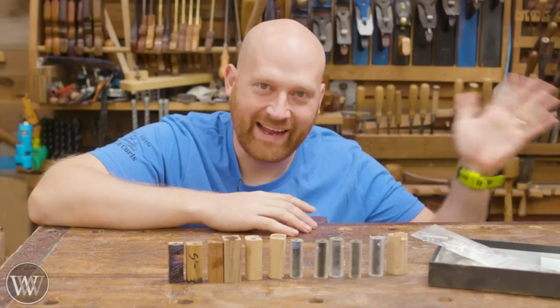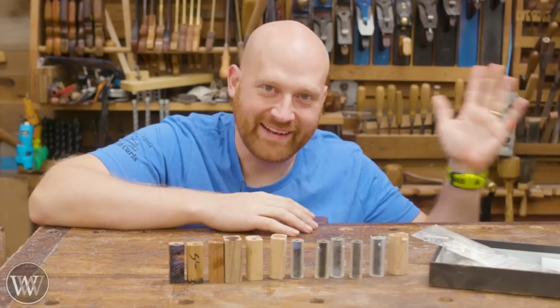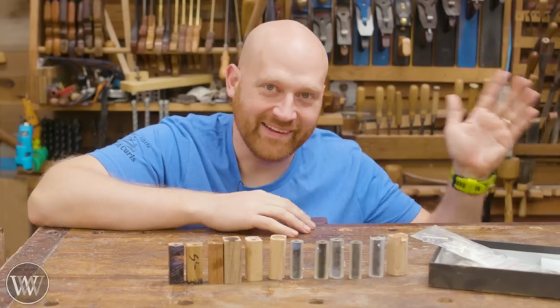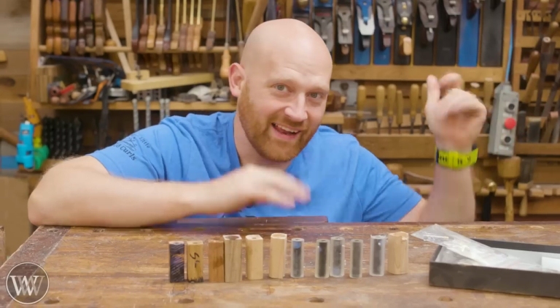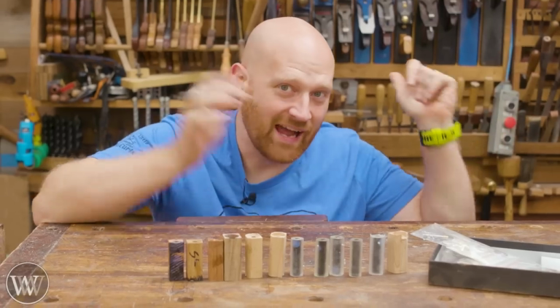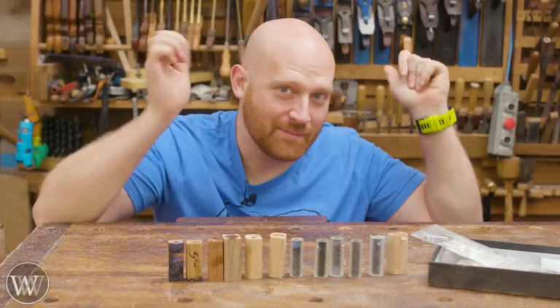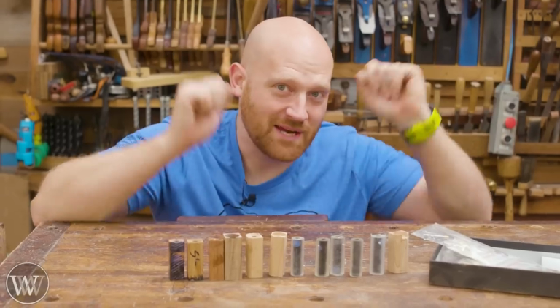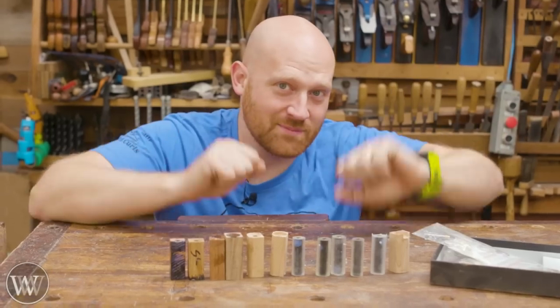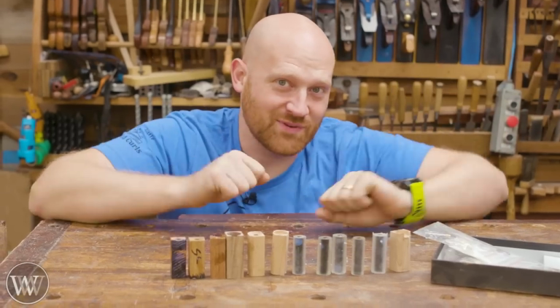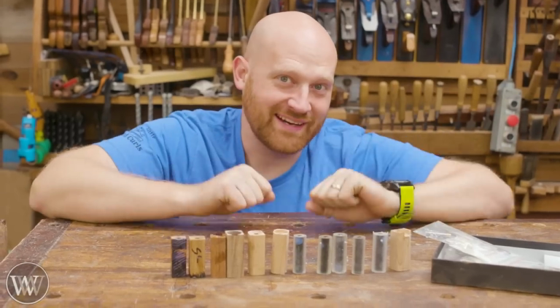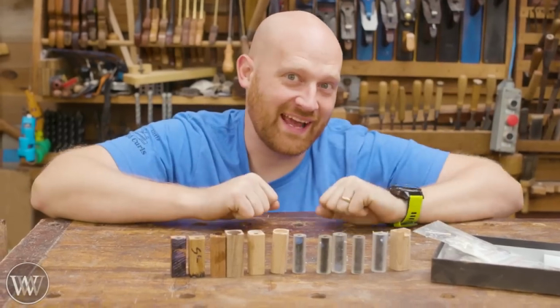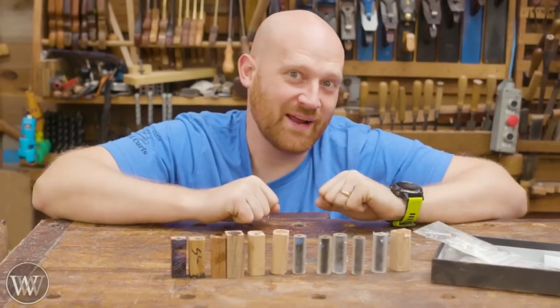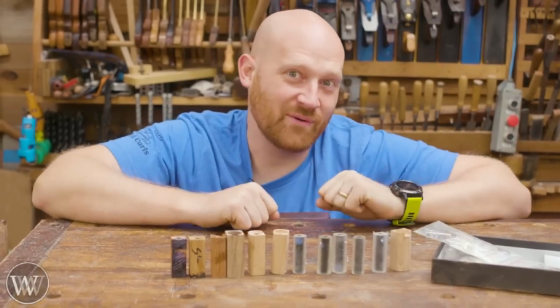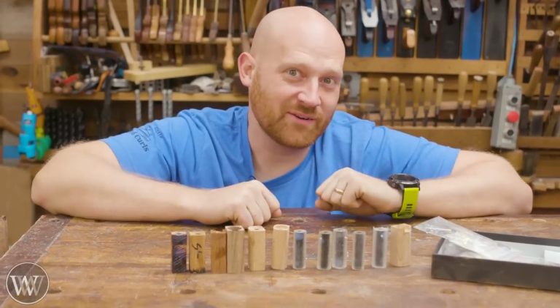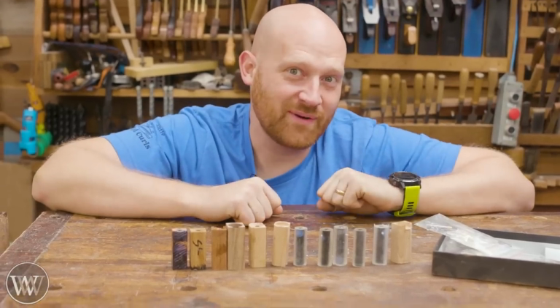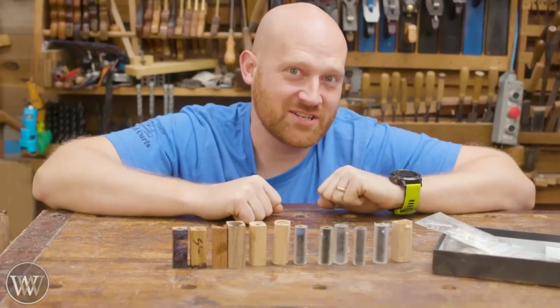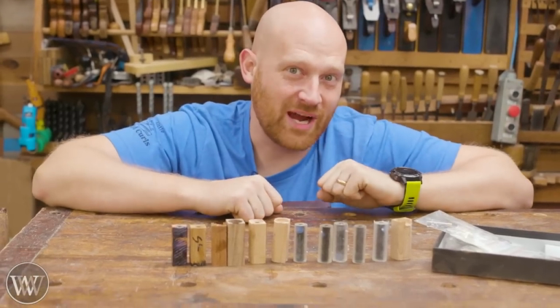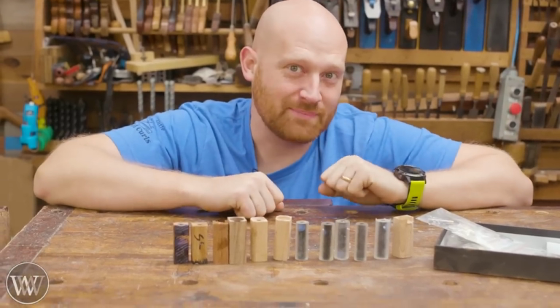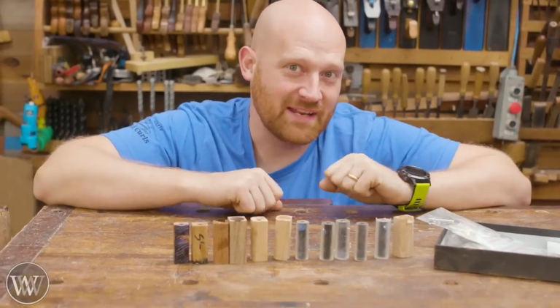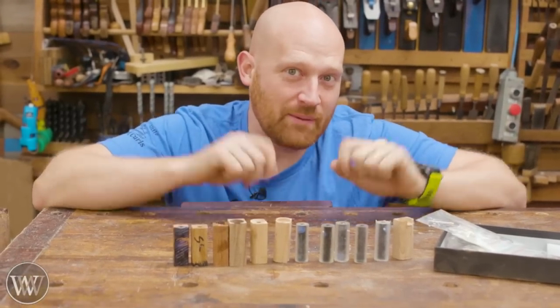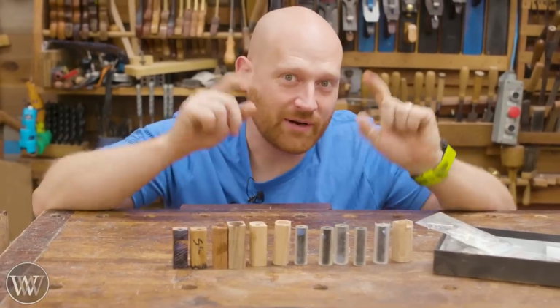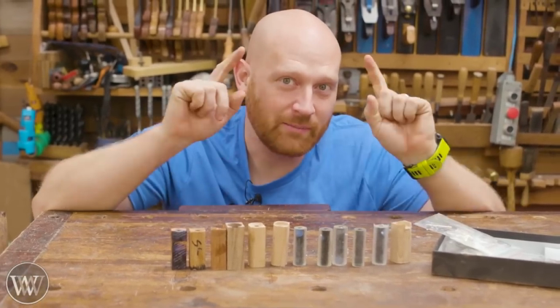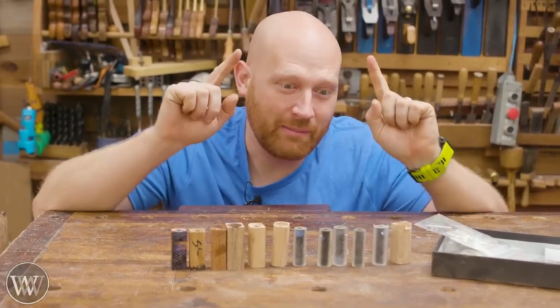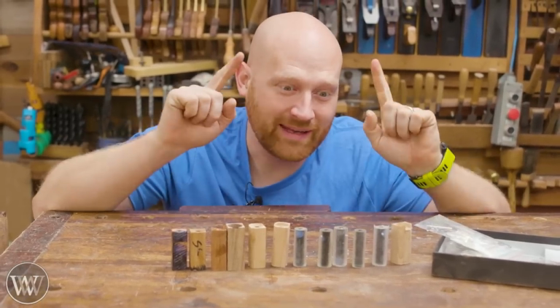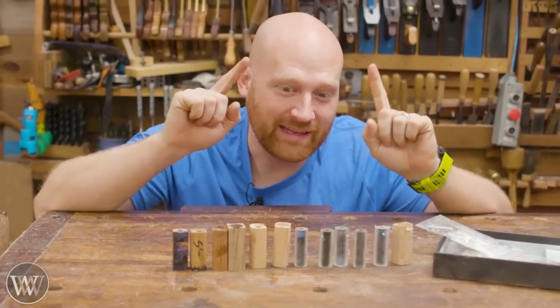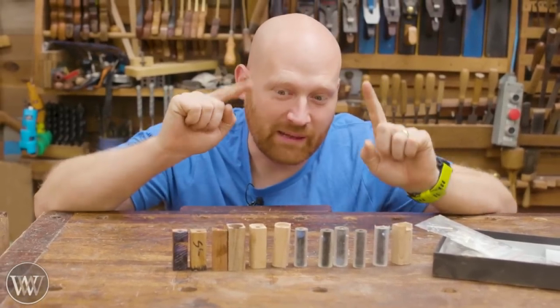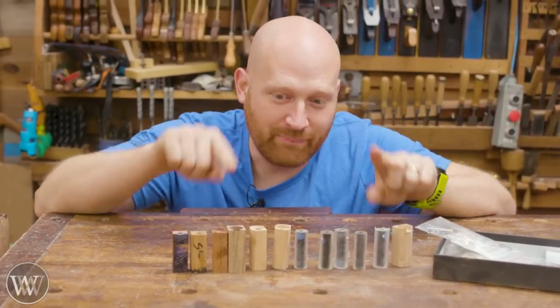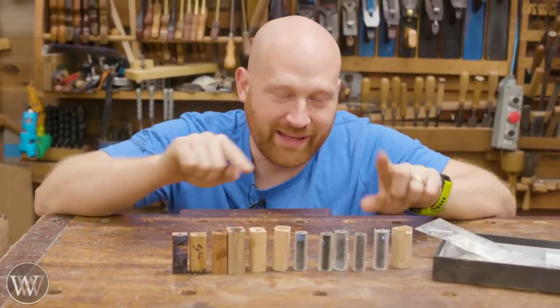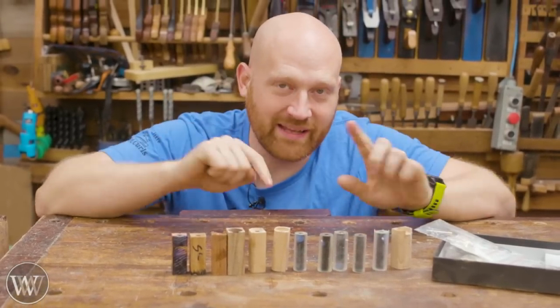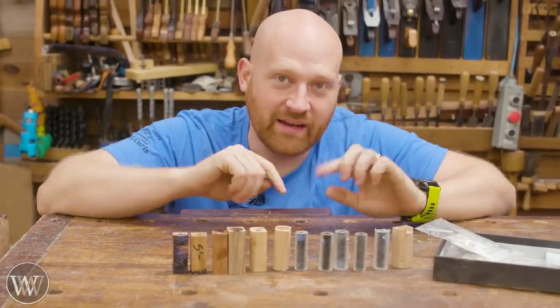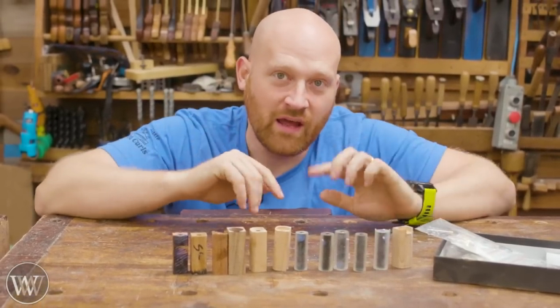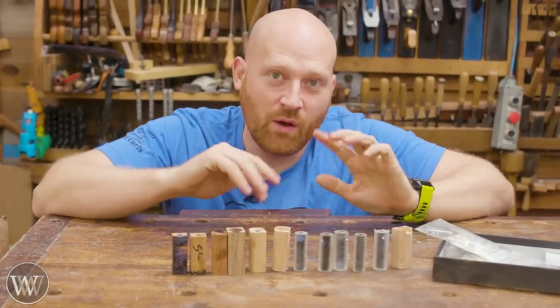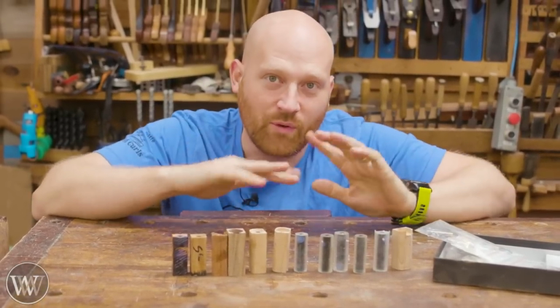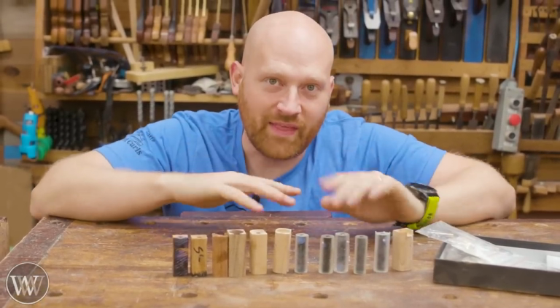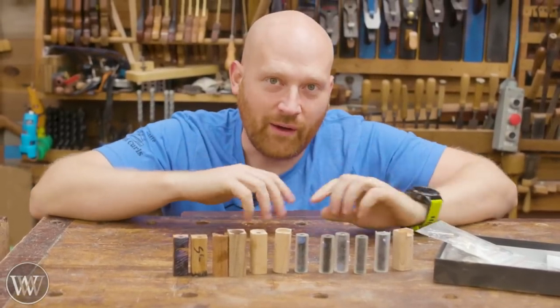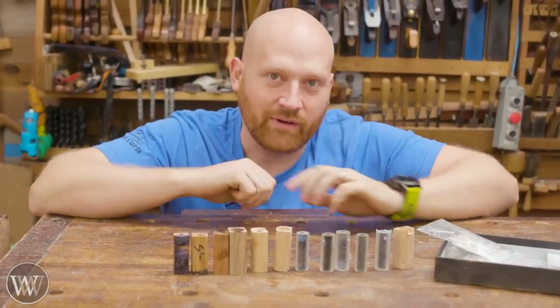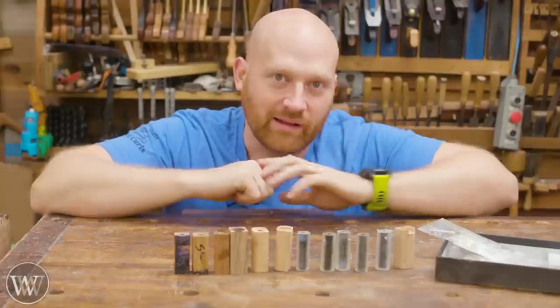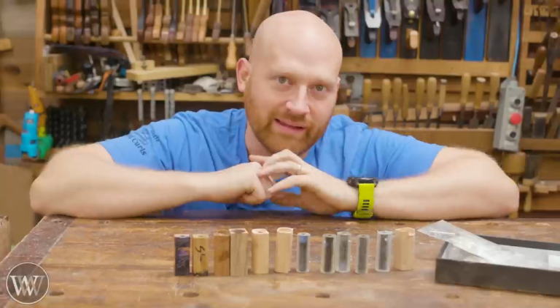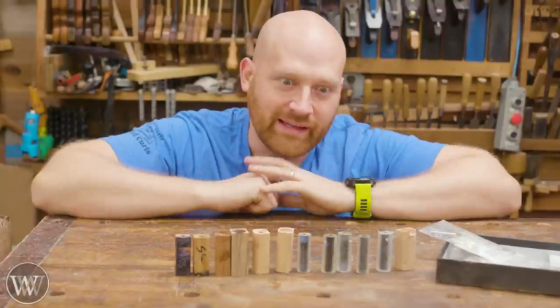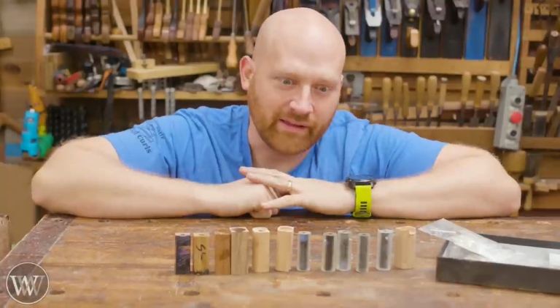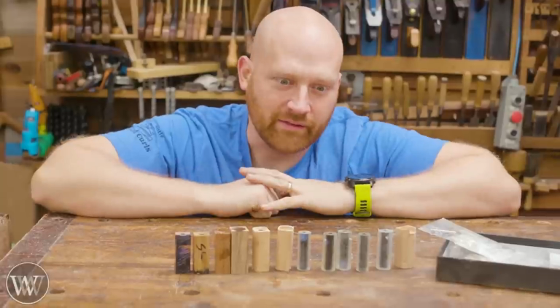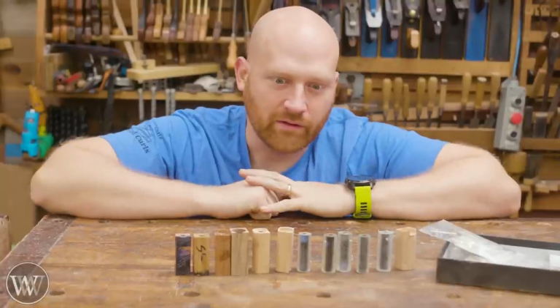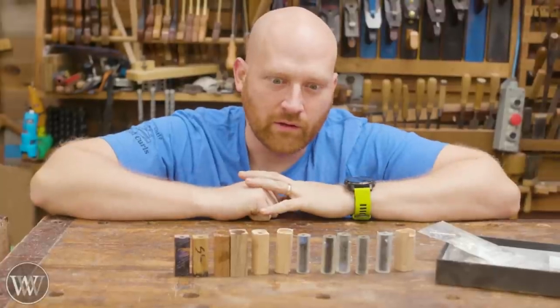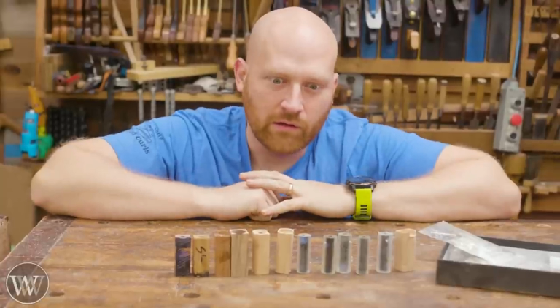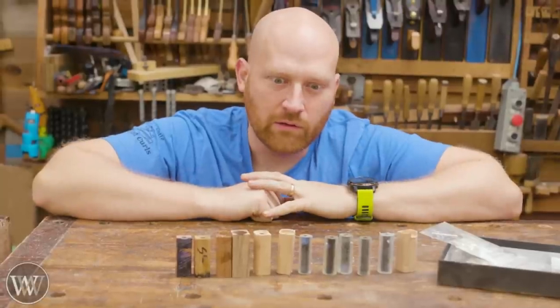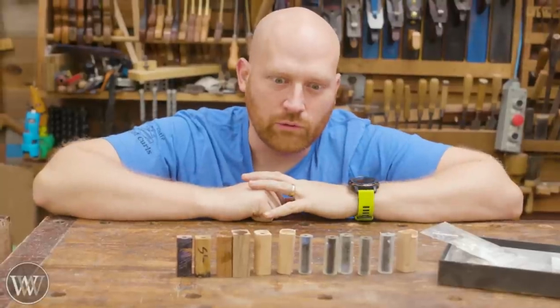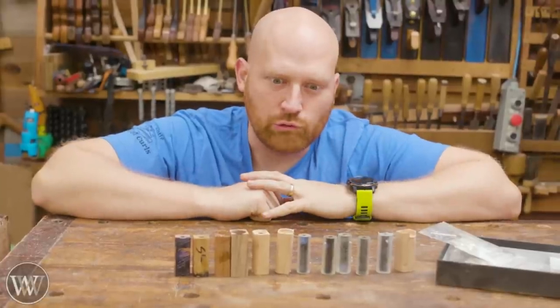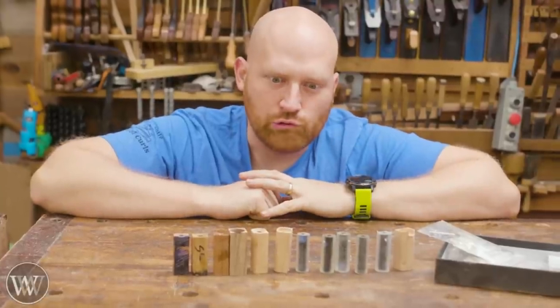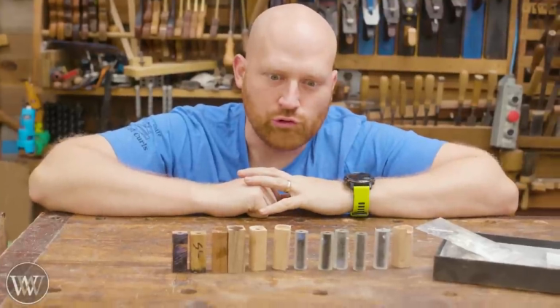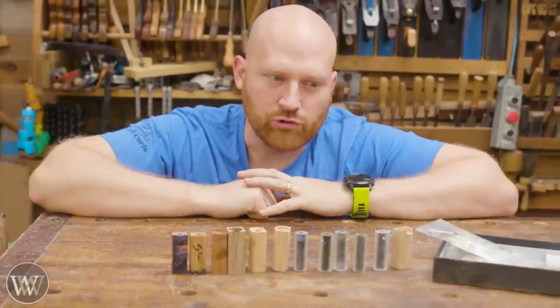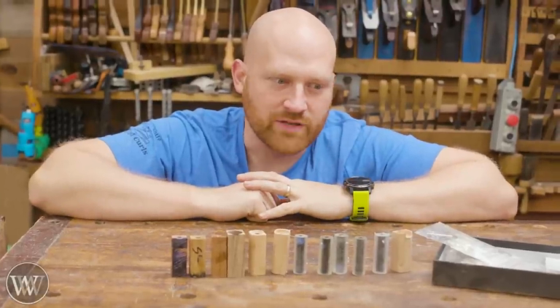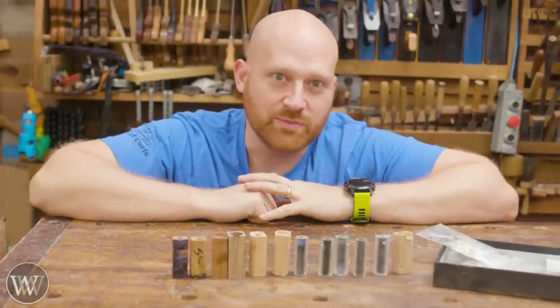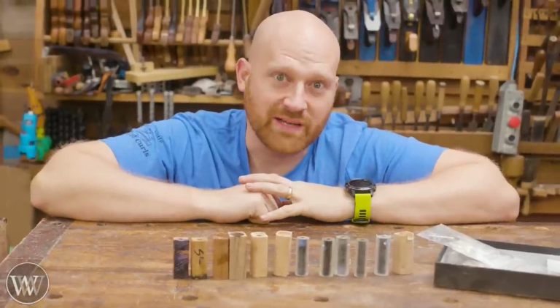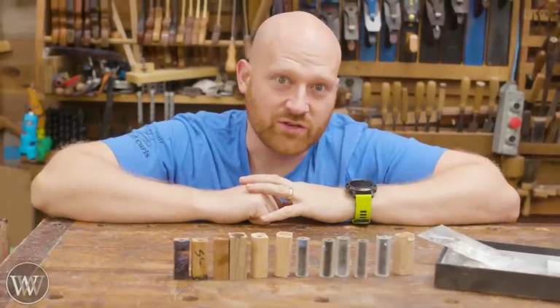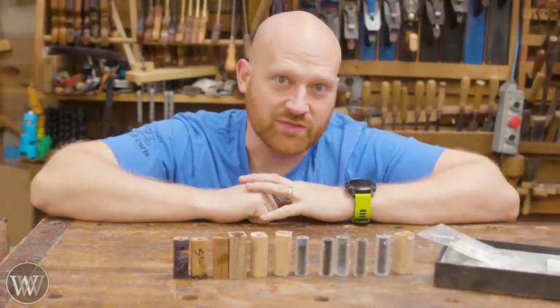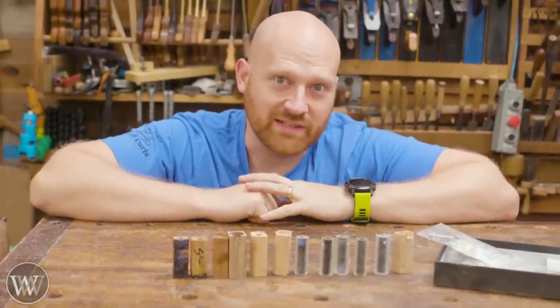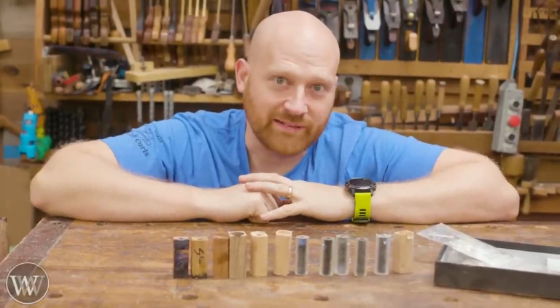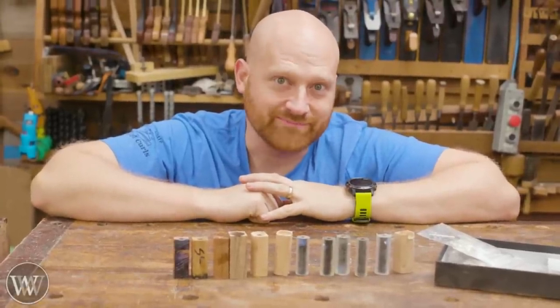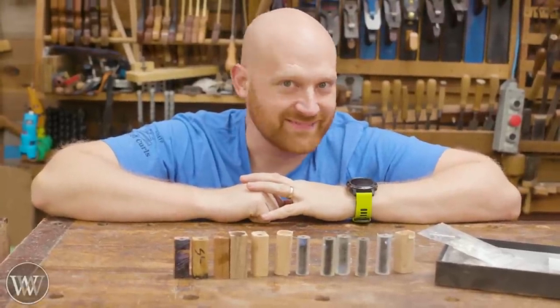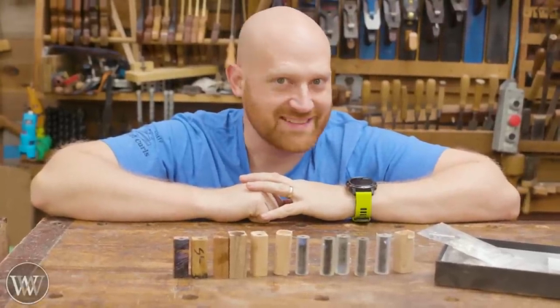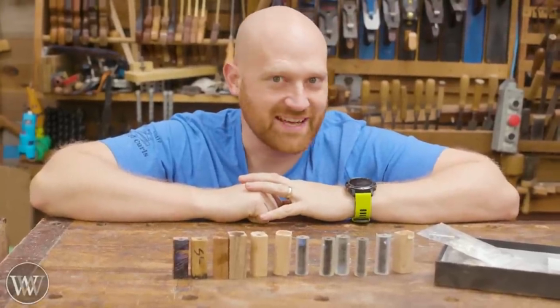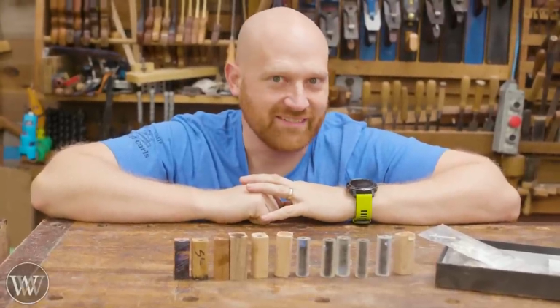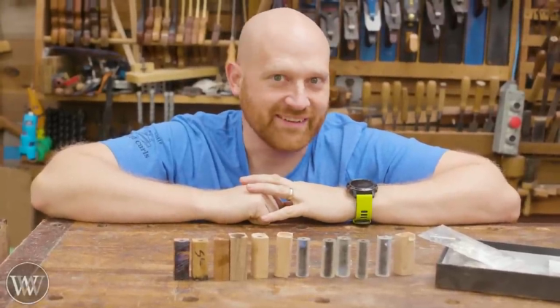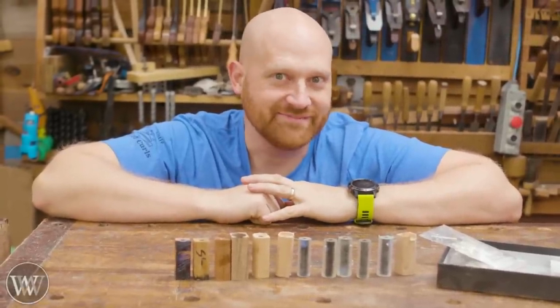Hey y'all, I'm James Wright and welcome to my shop. Today we're going to be making a pin without a lathe. This should be interesting — let's dive in.